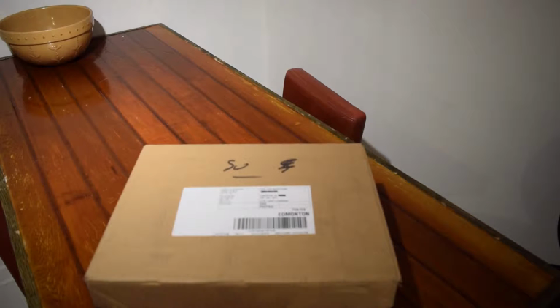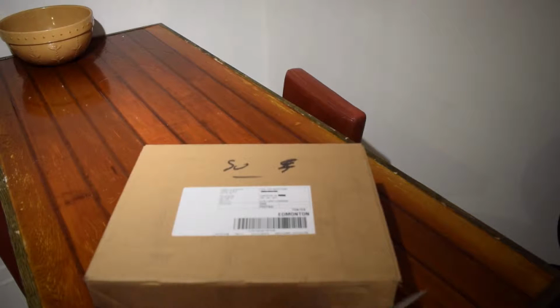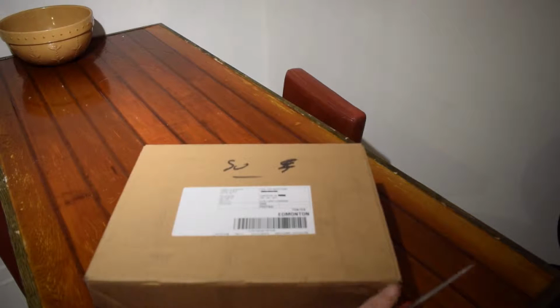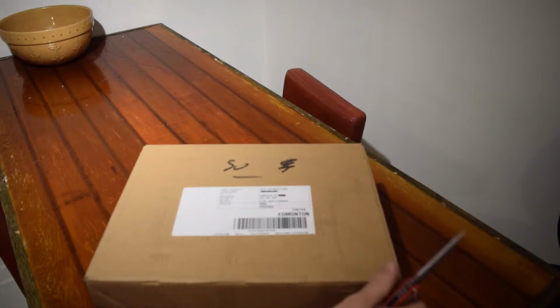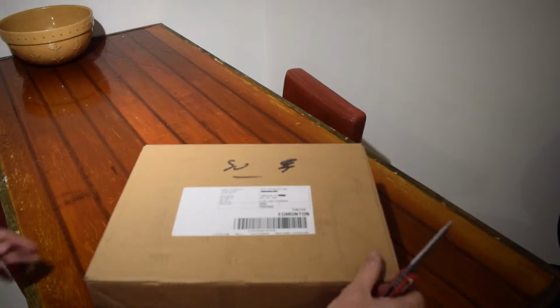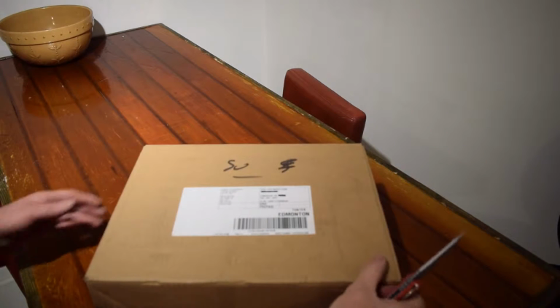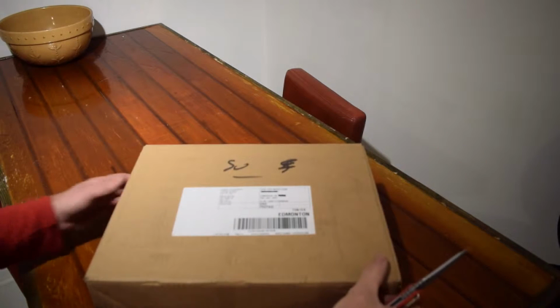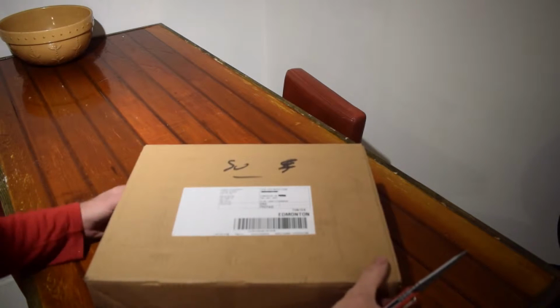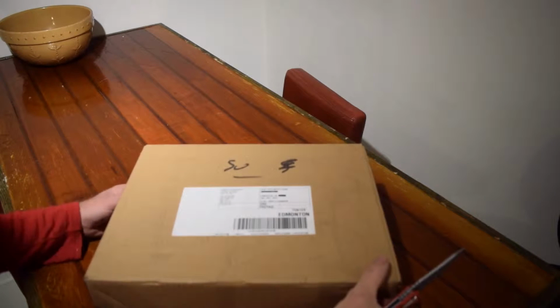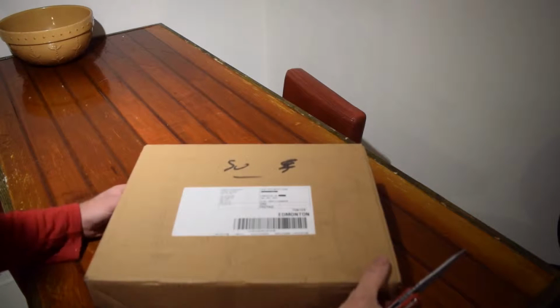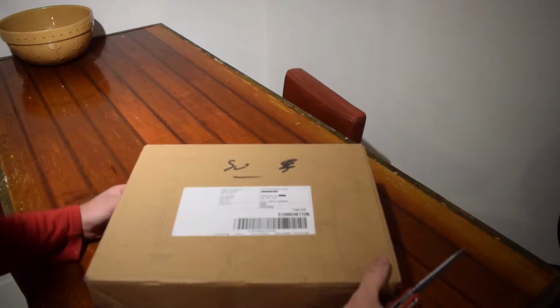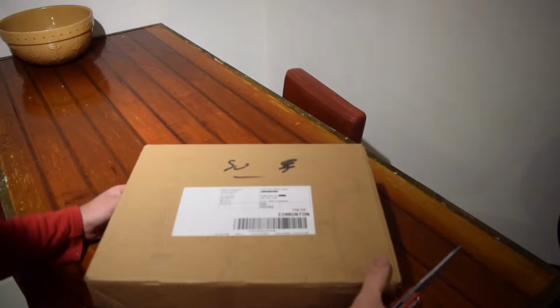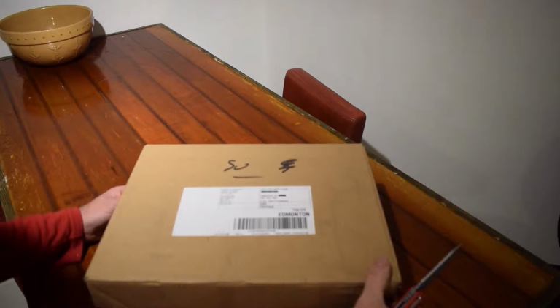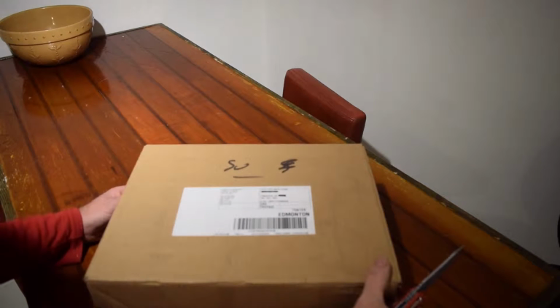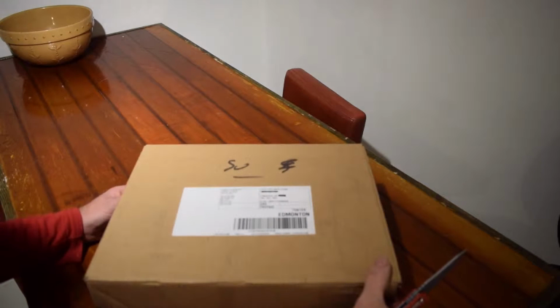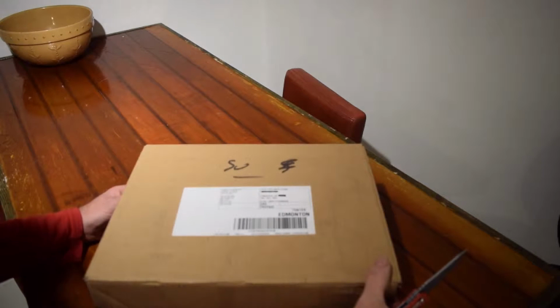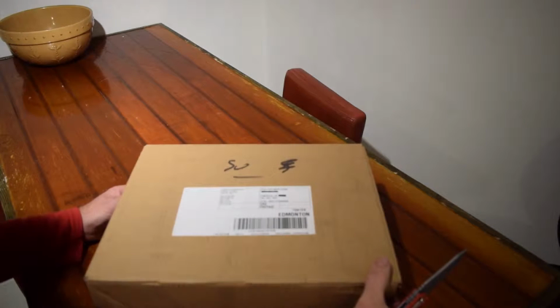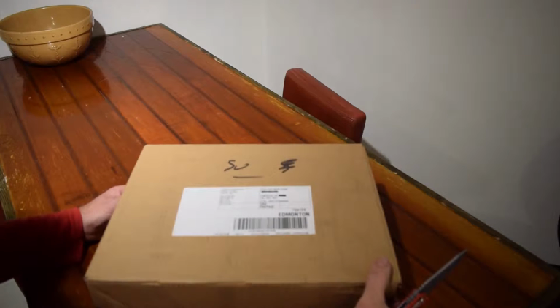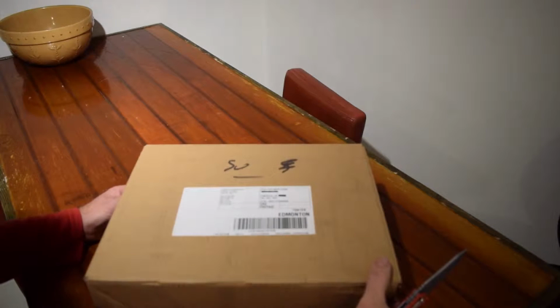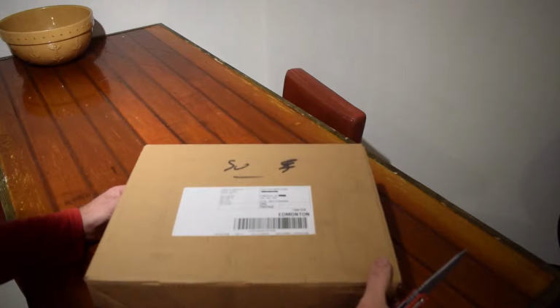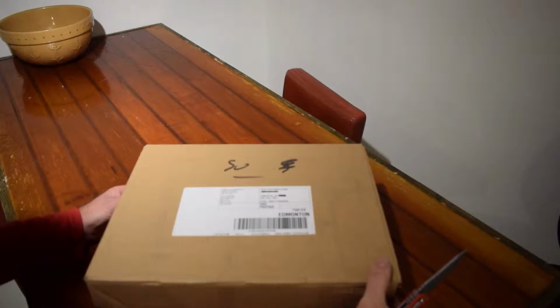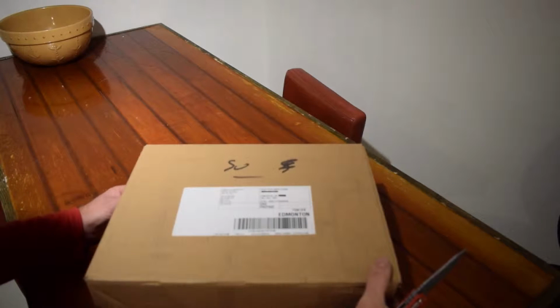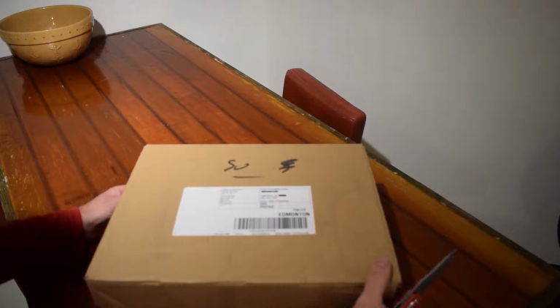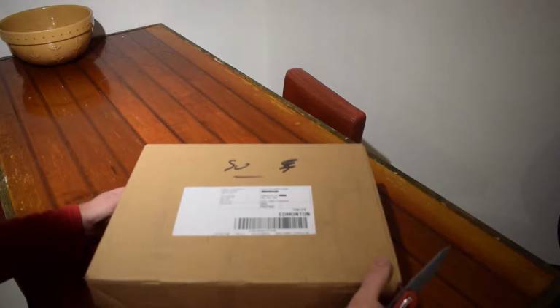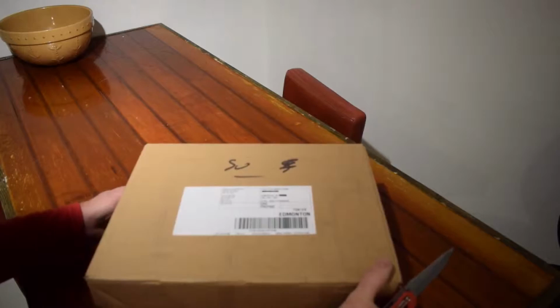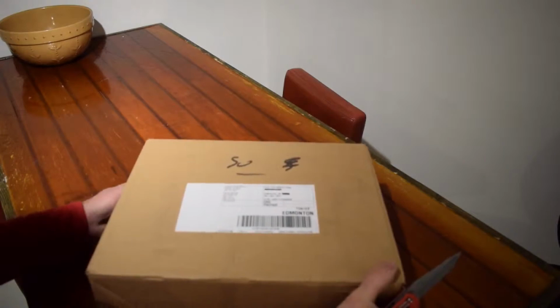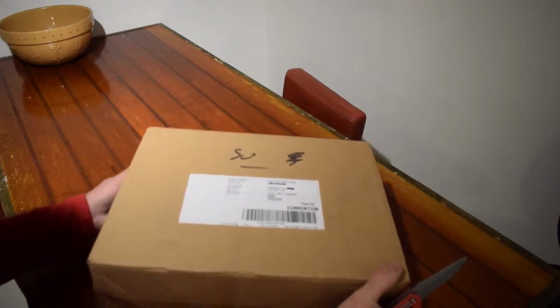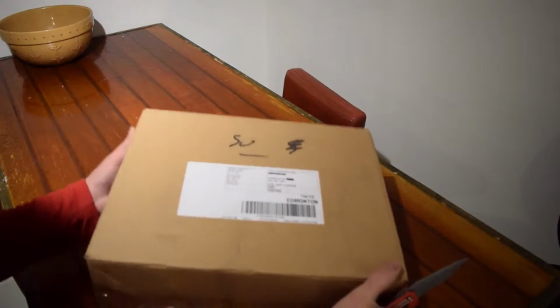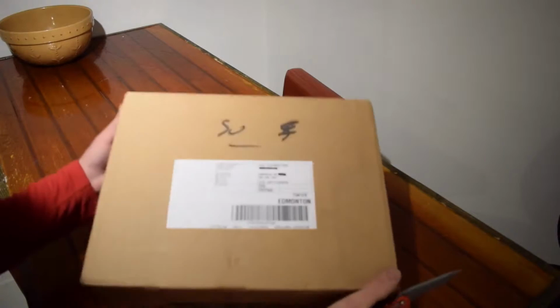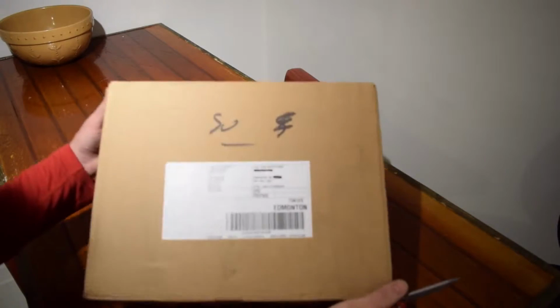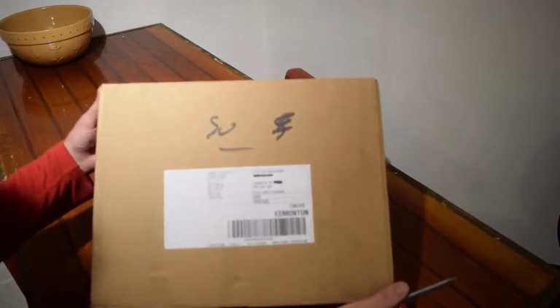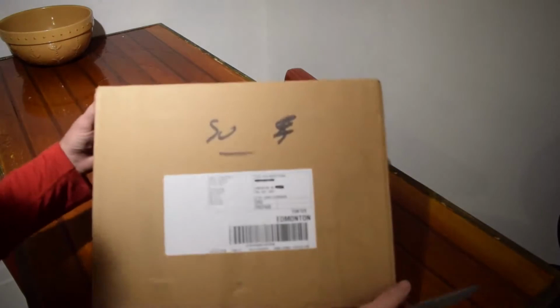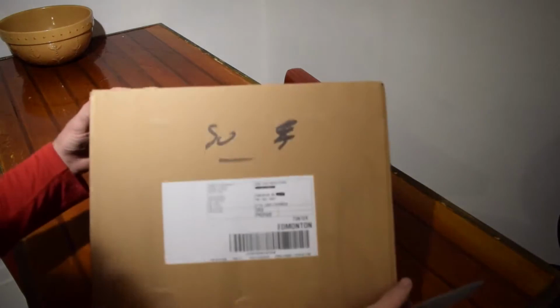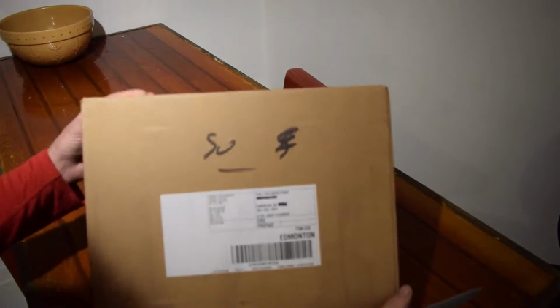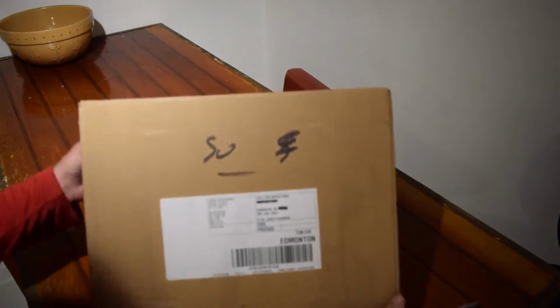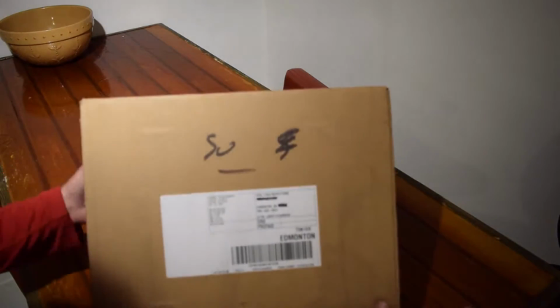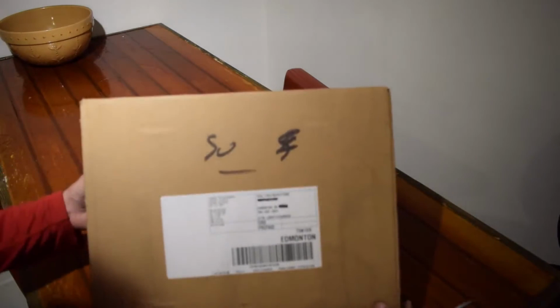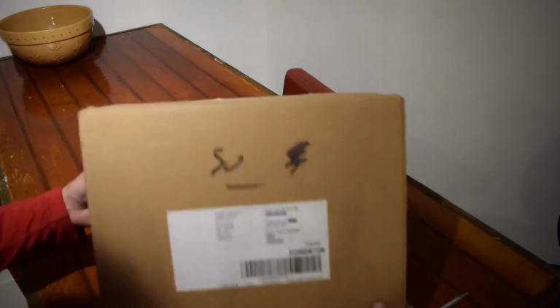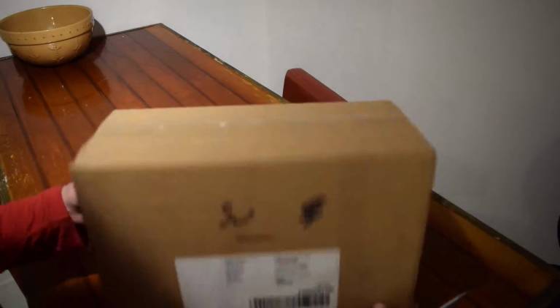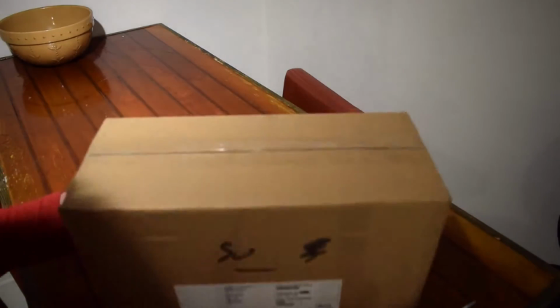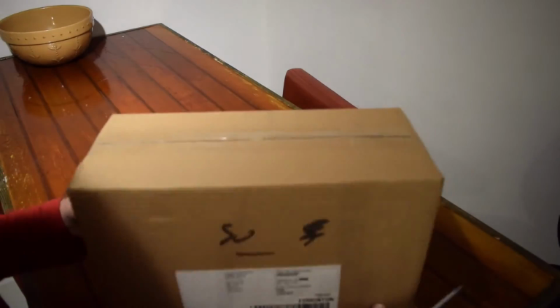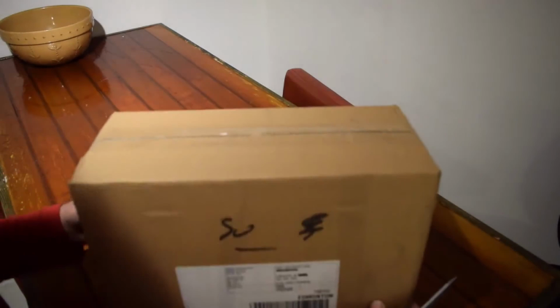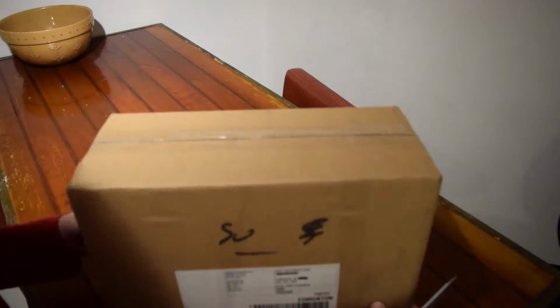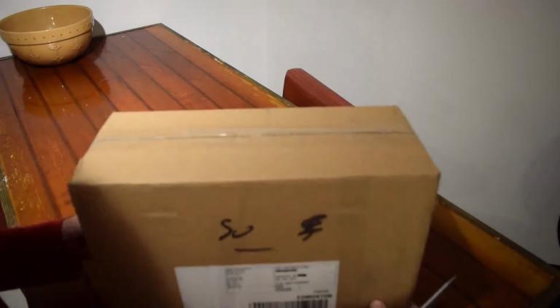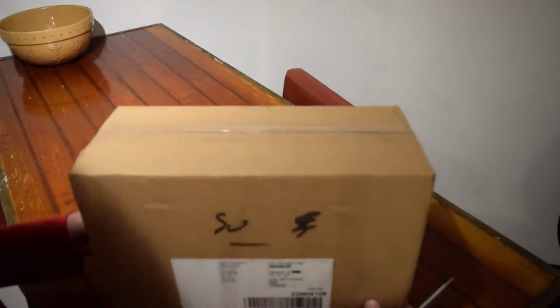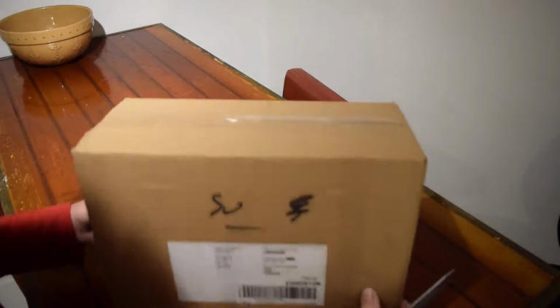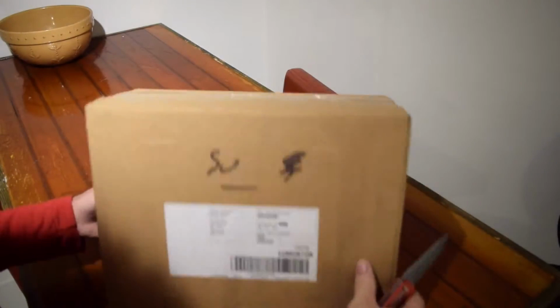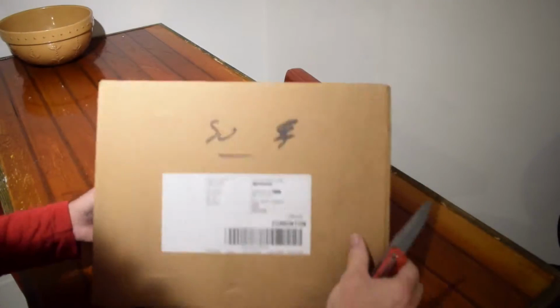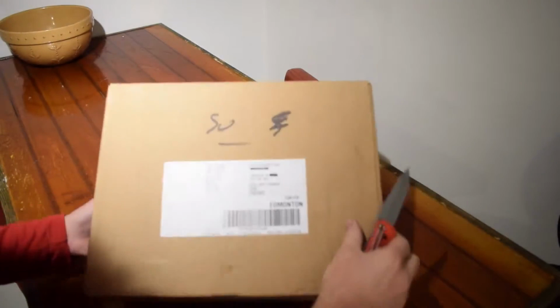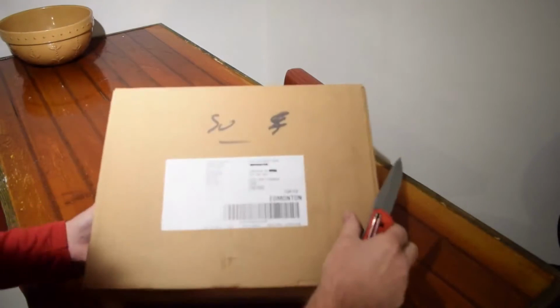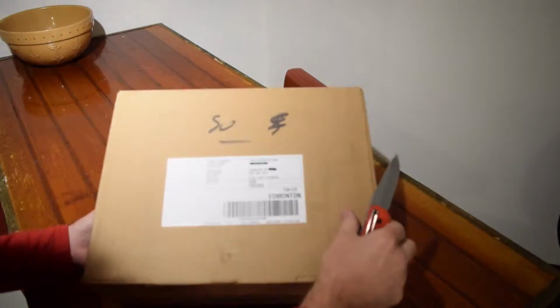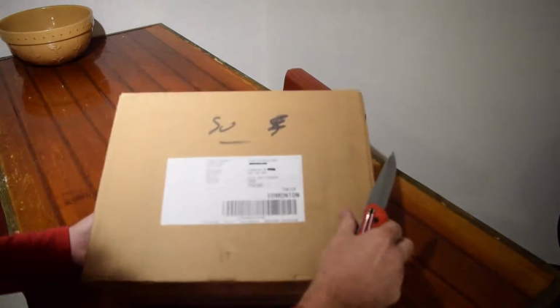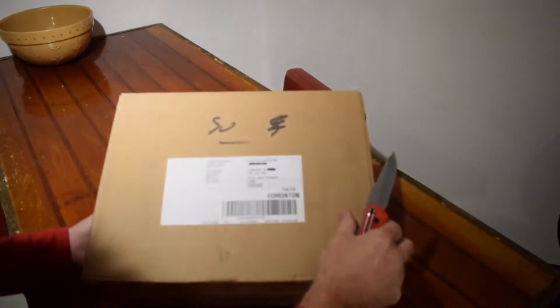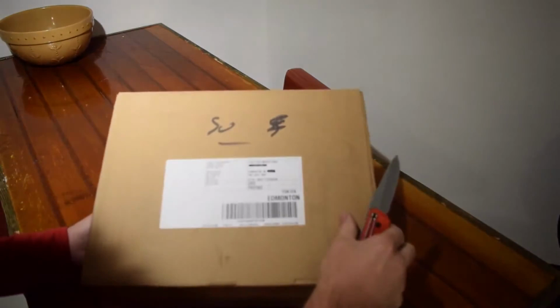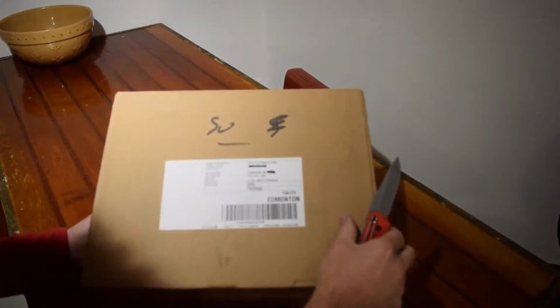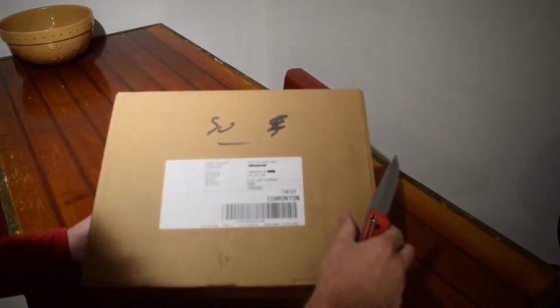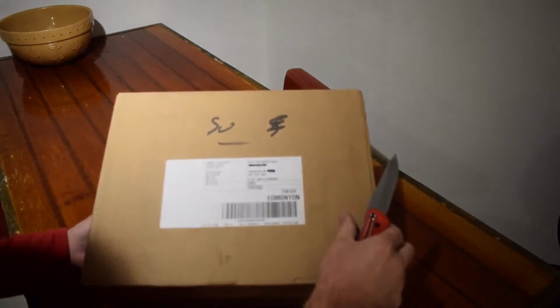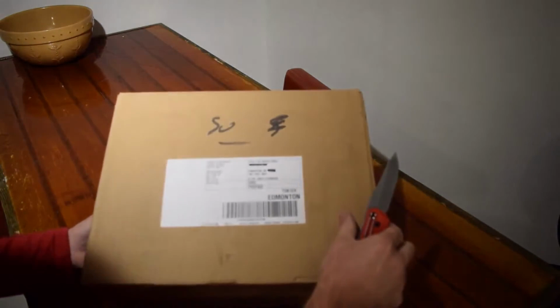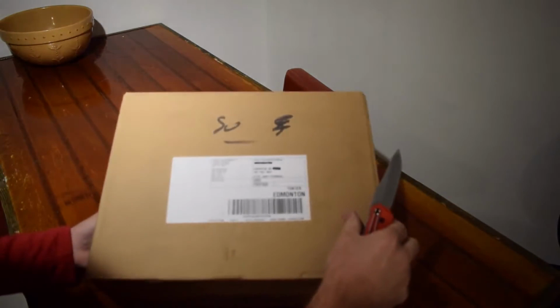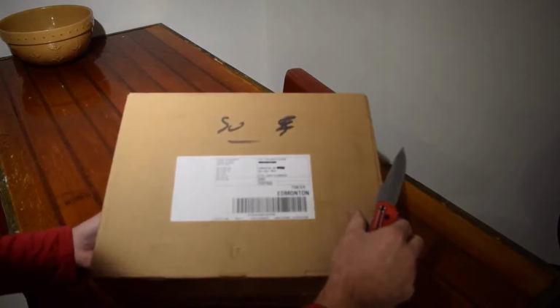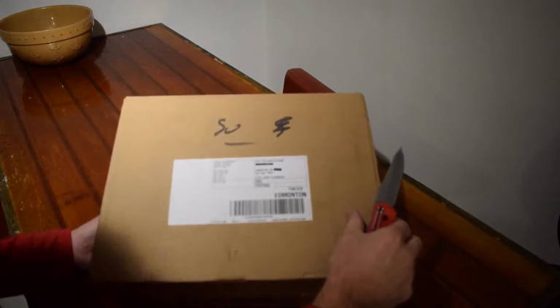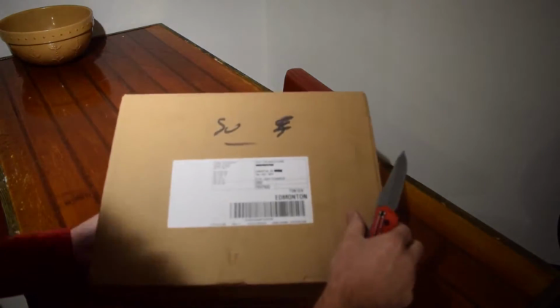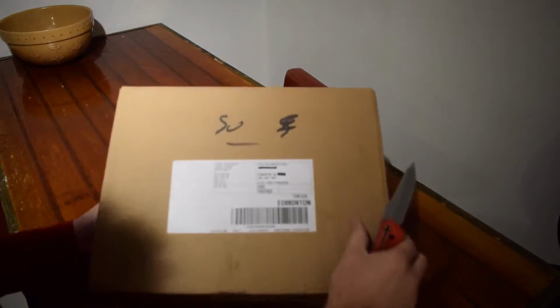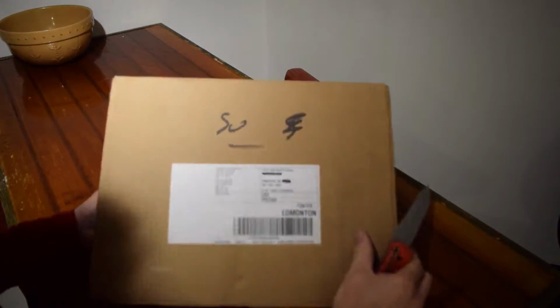I received my new thermal imager today from Flare Direct. I'll do an open box and have a look at what's inside.